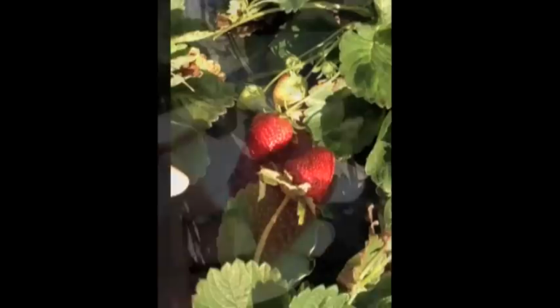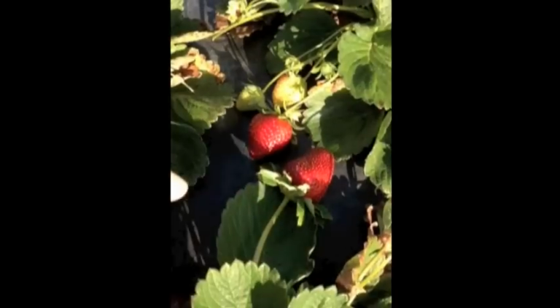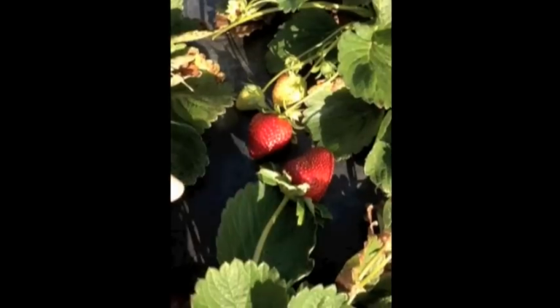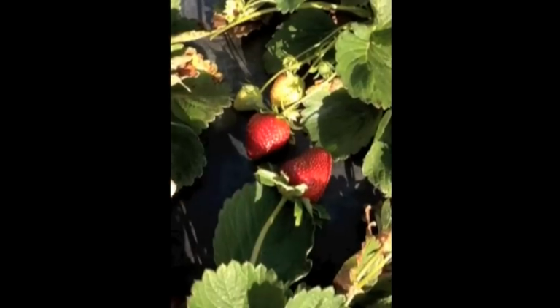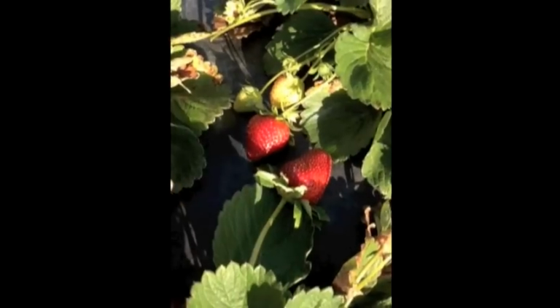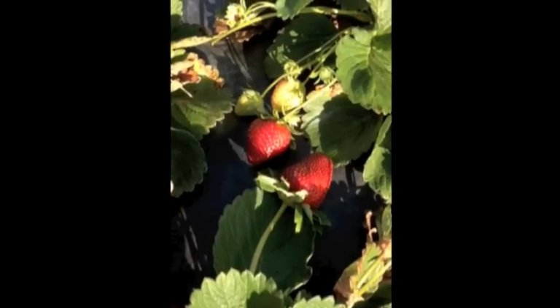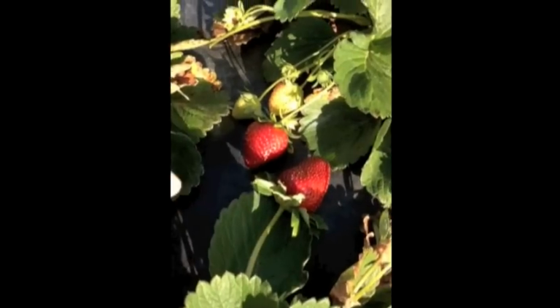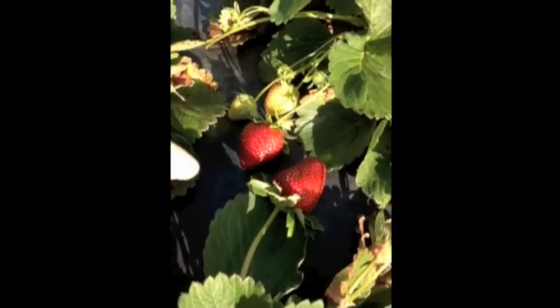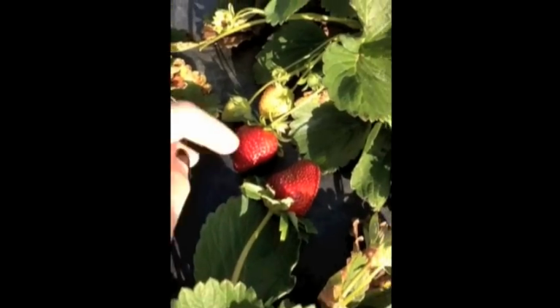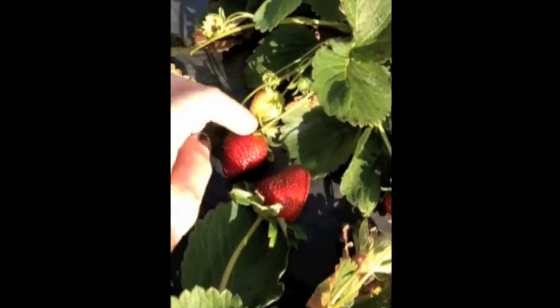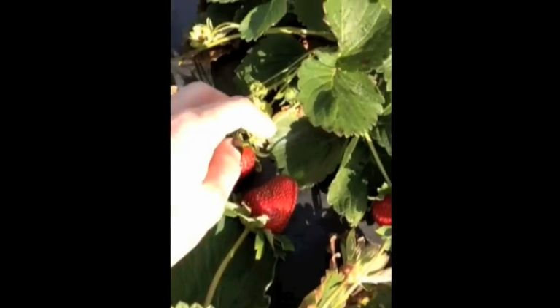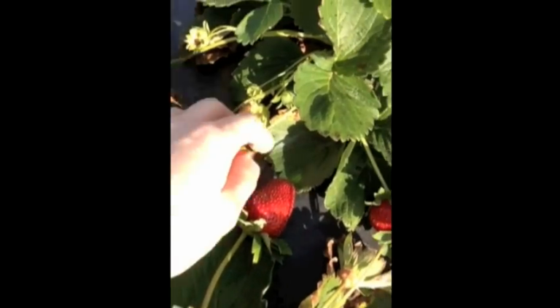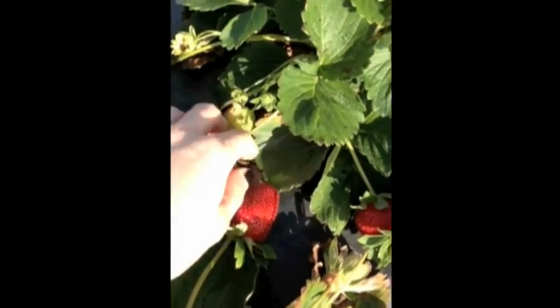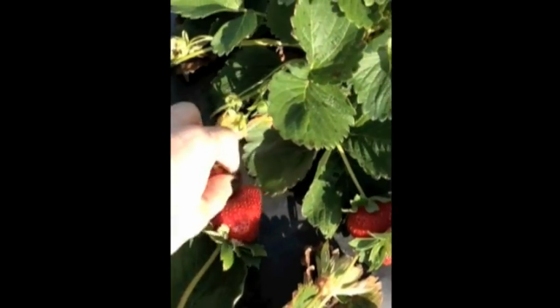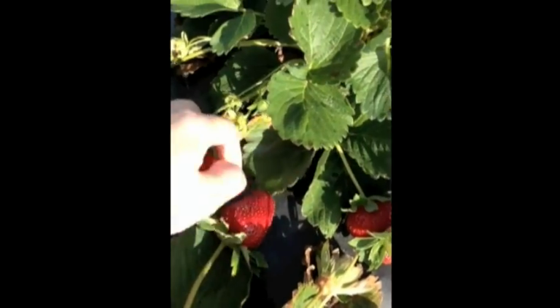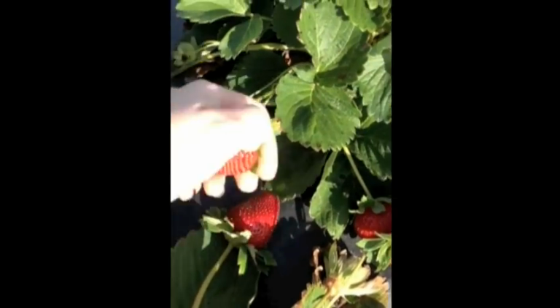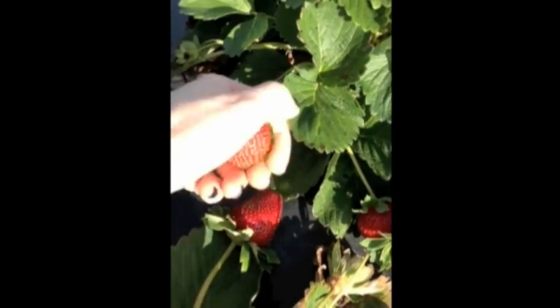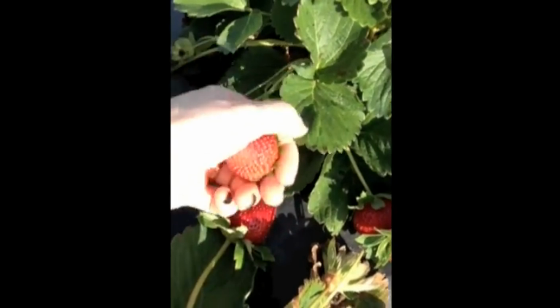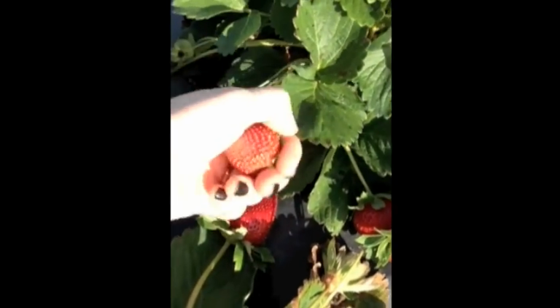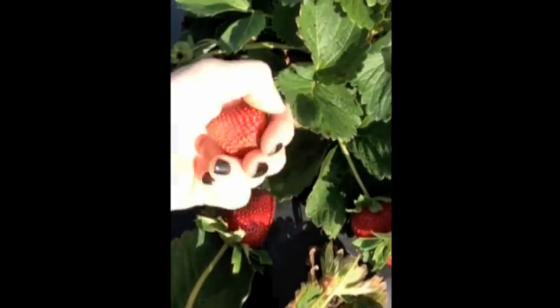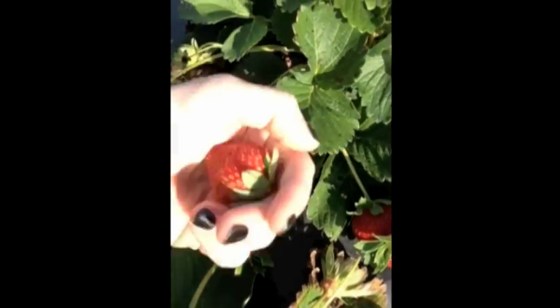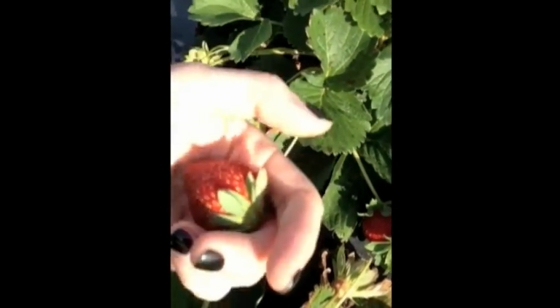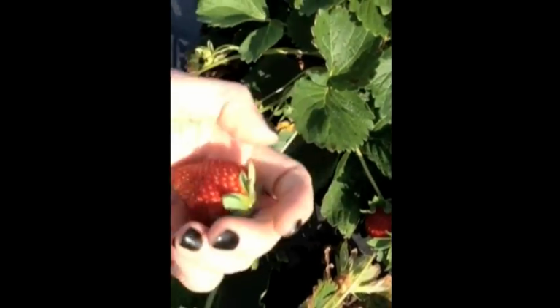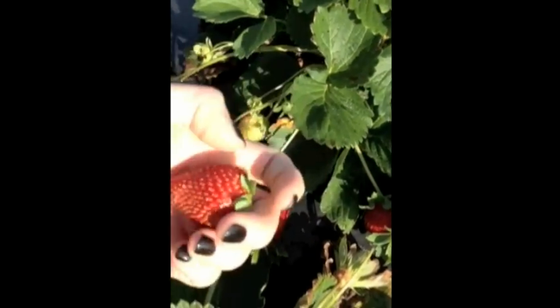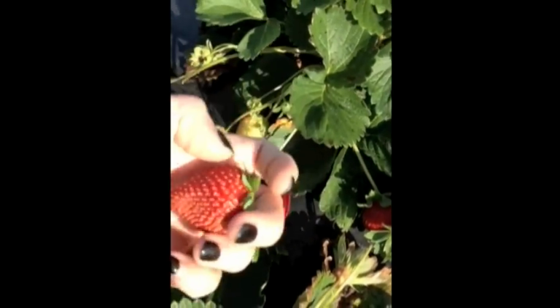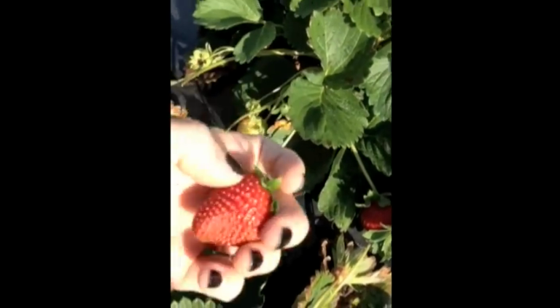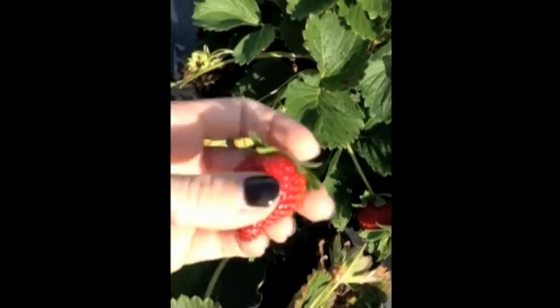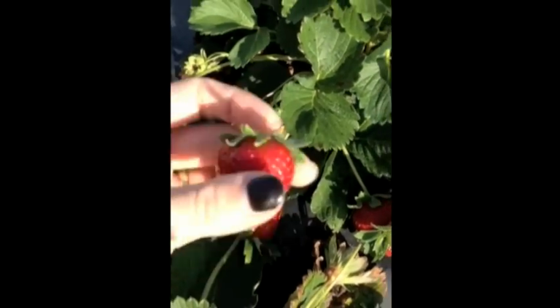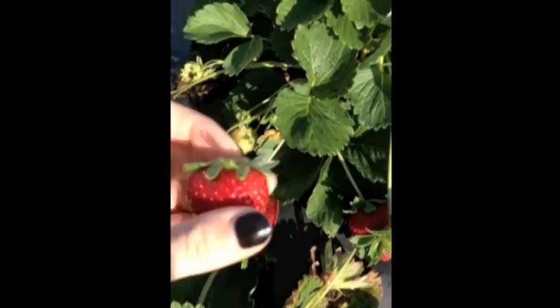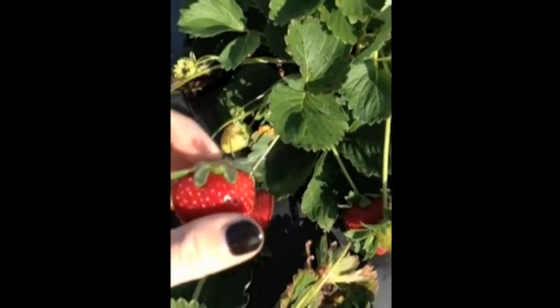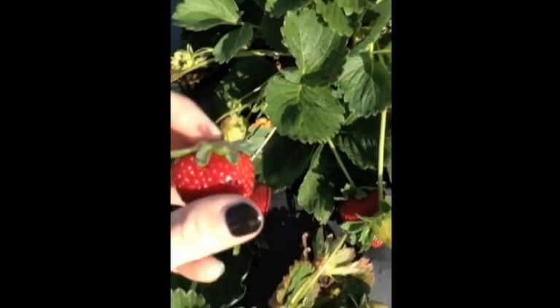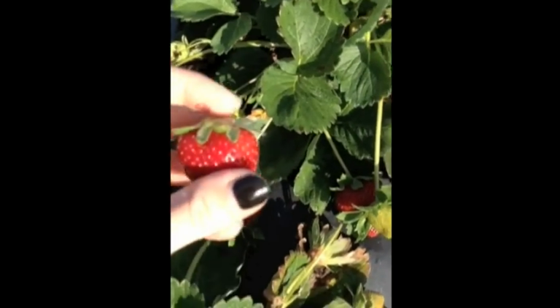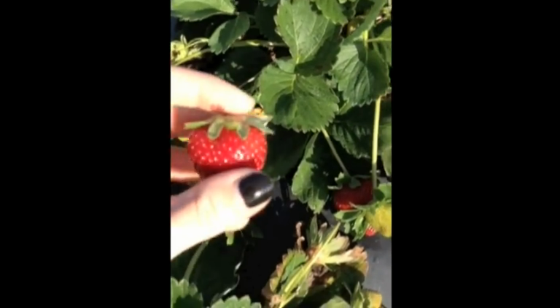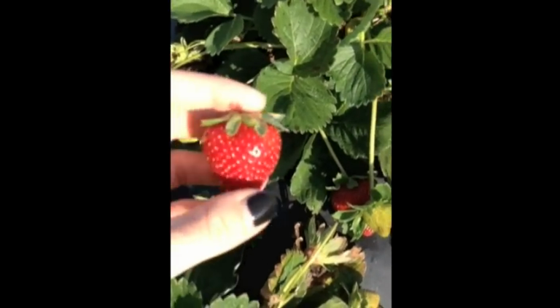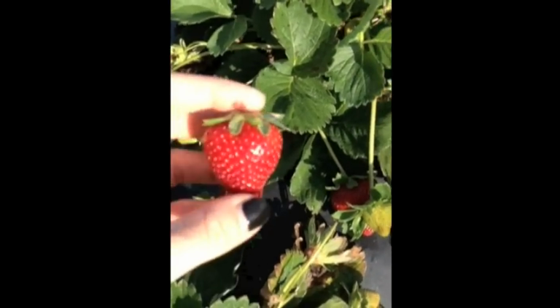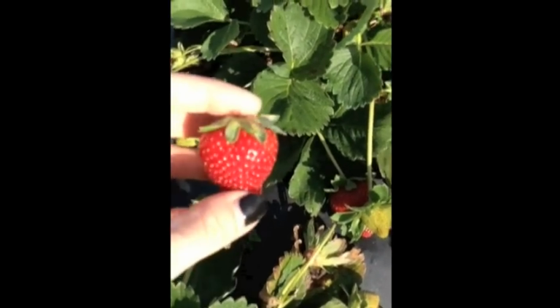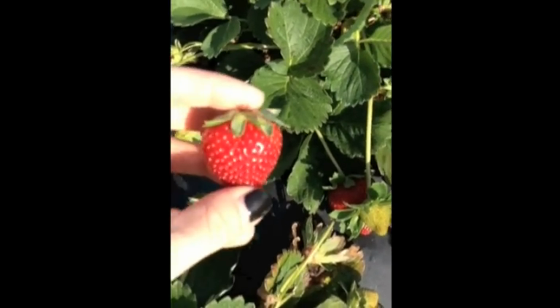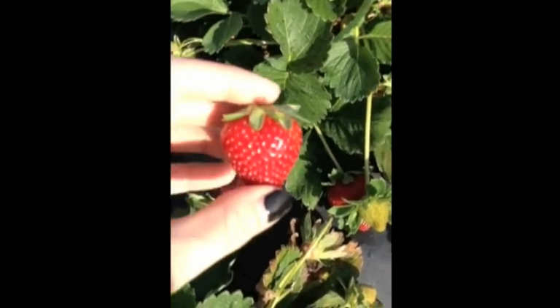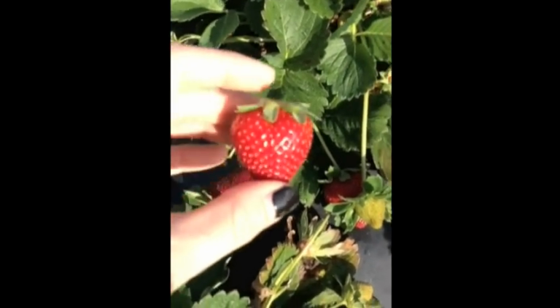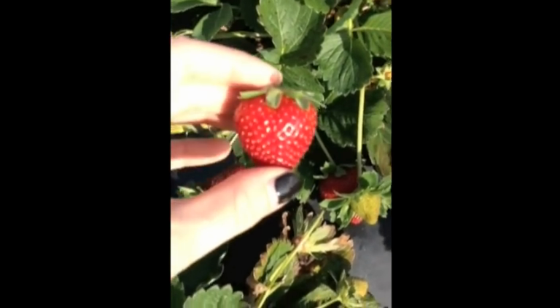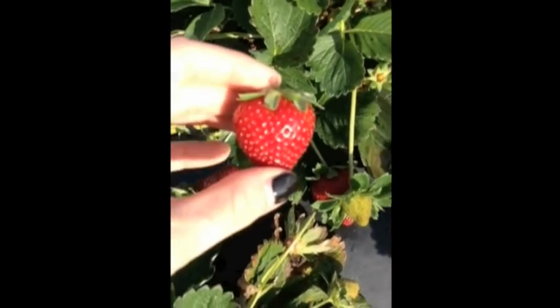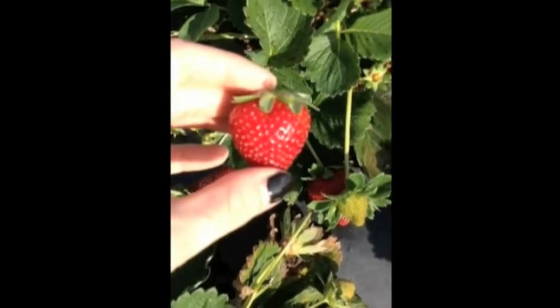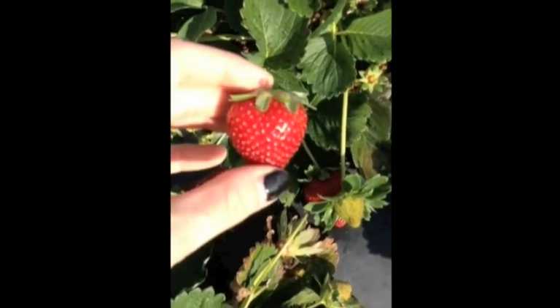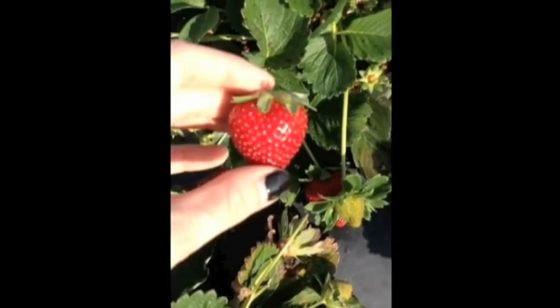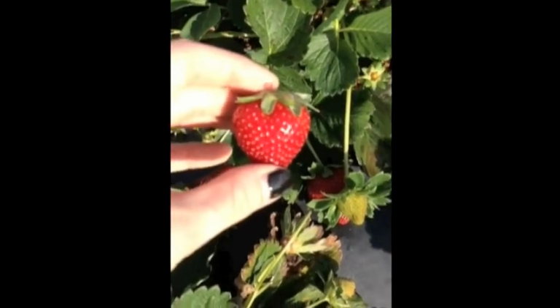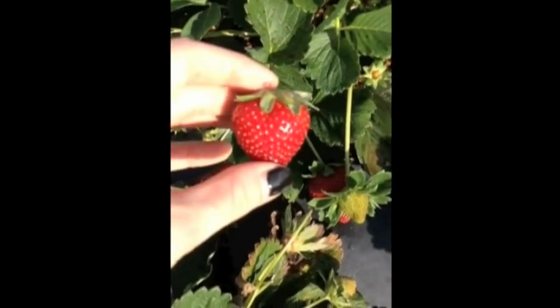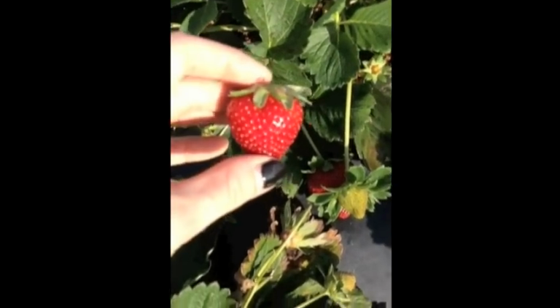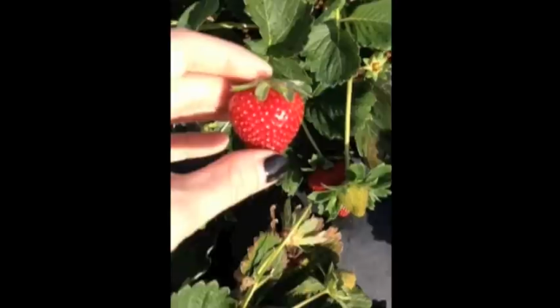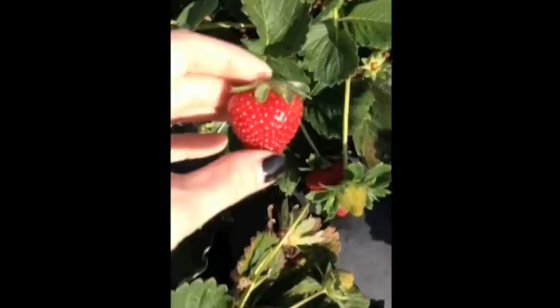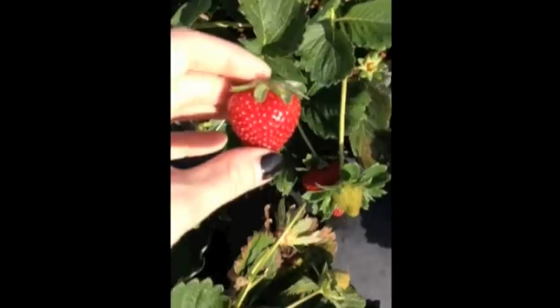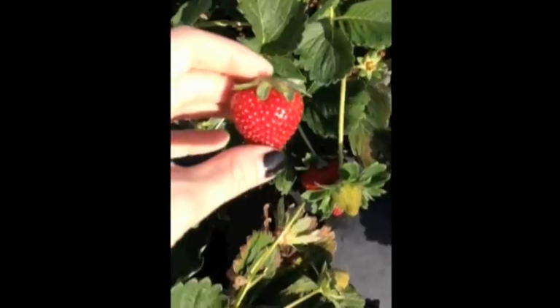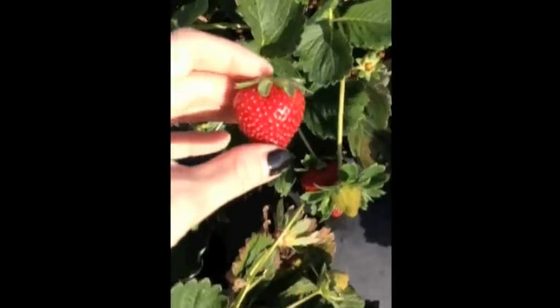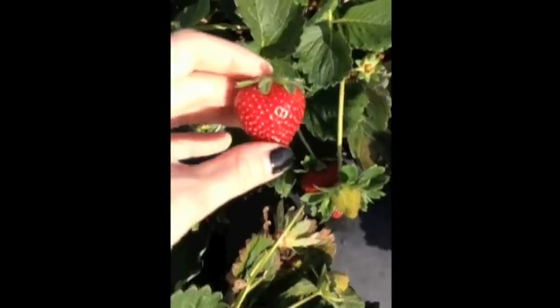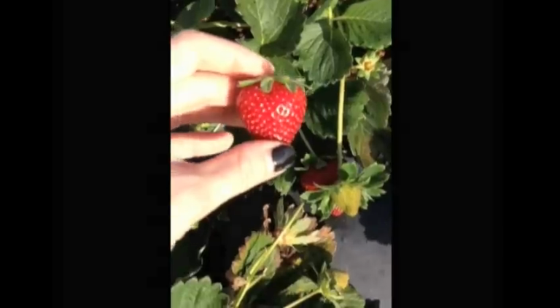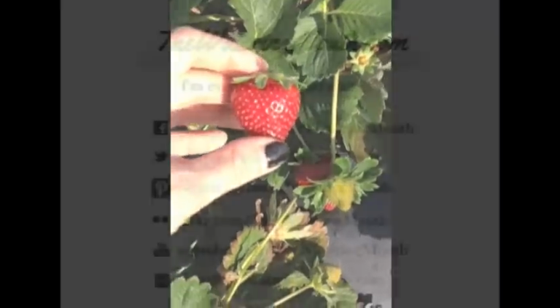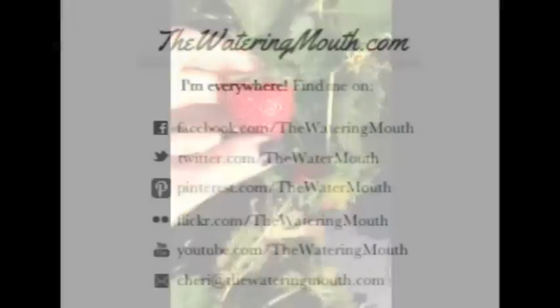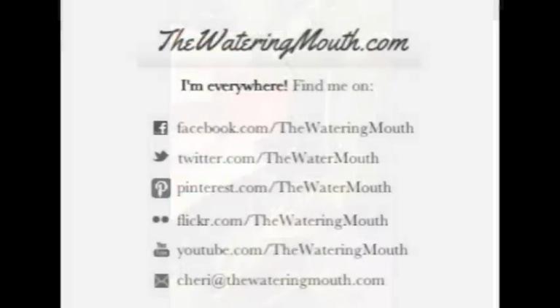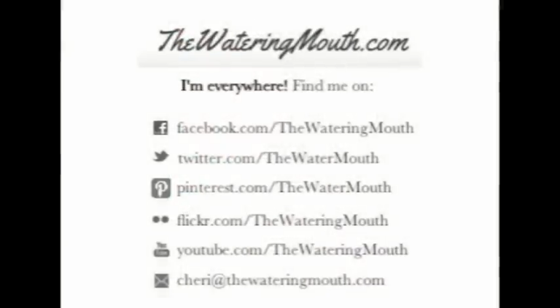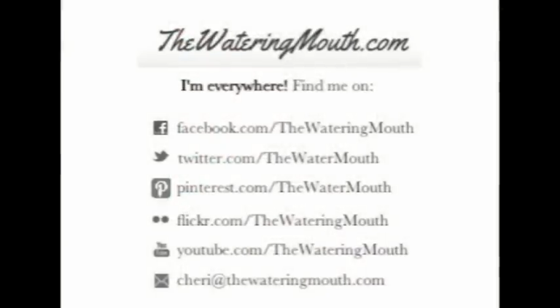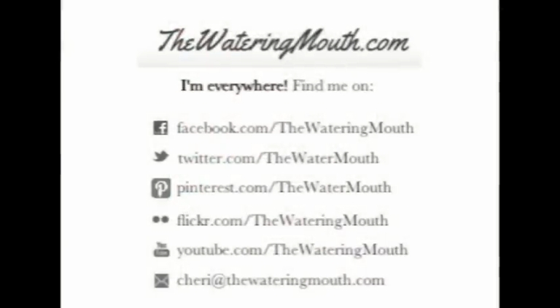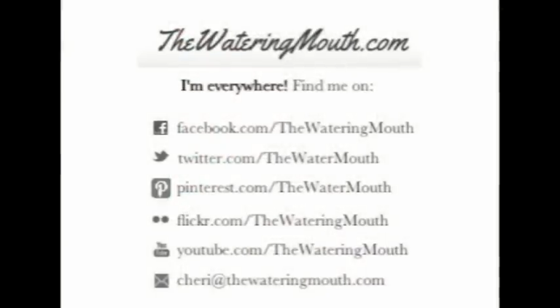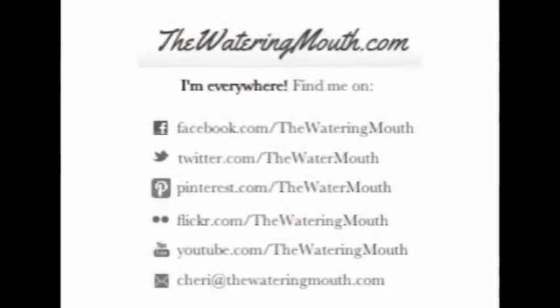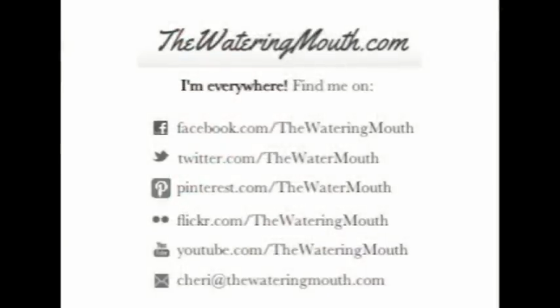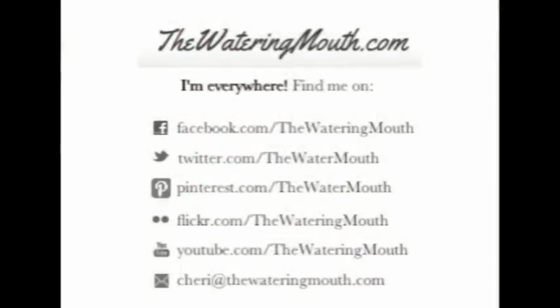Here's a clip of me doing it a little bit faster. Once you get the hang of it, you can be the fastest strawberry picker in all the land.